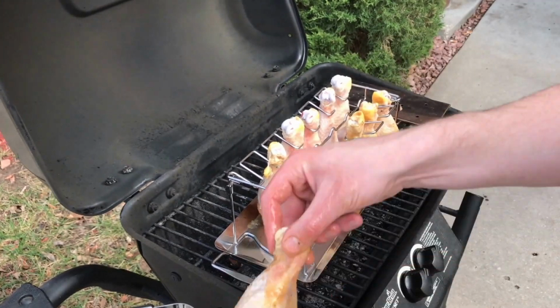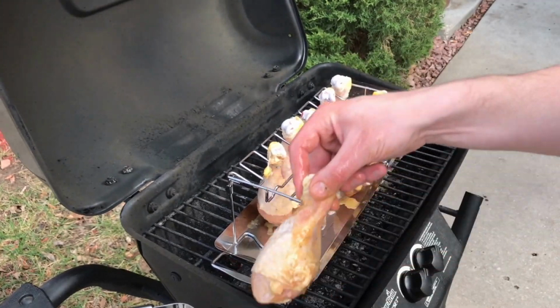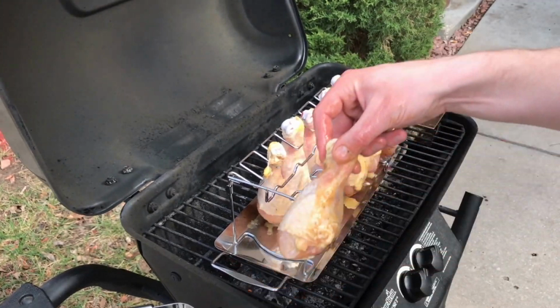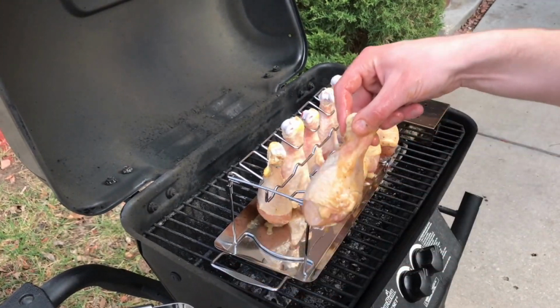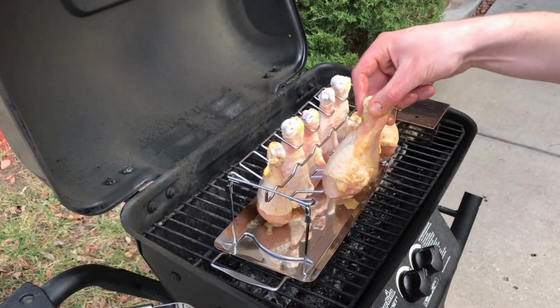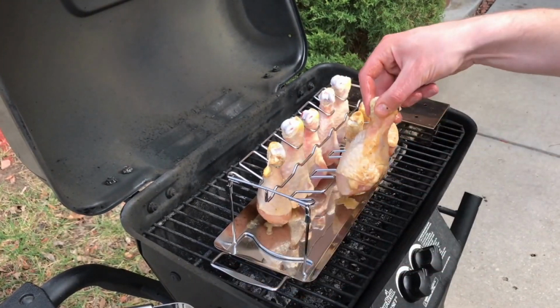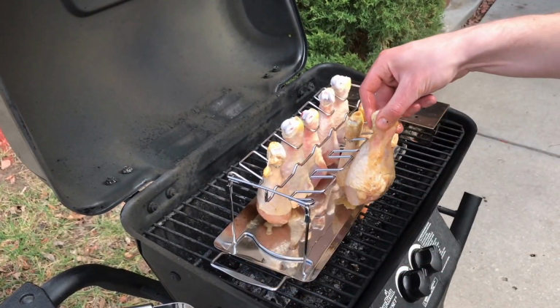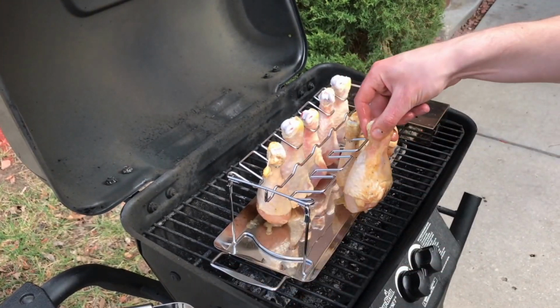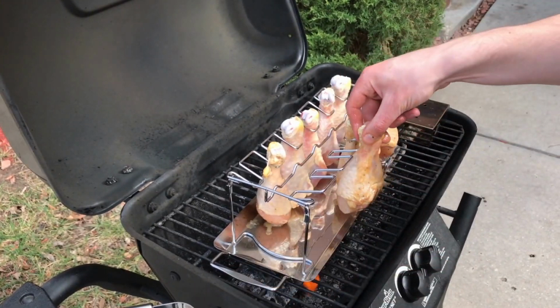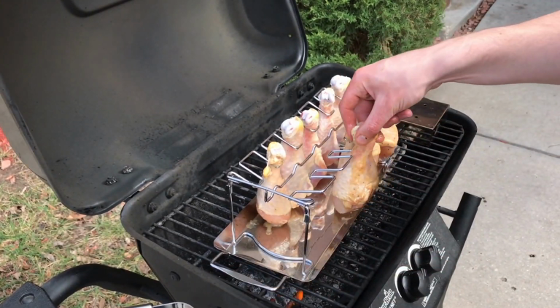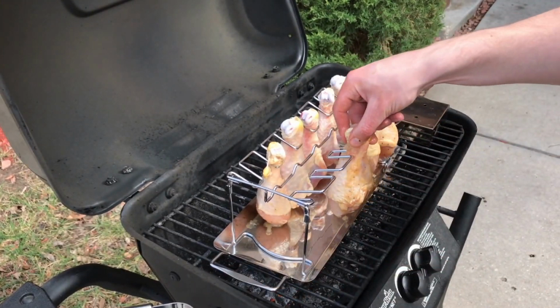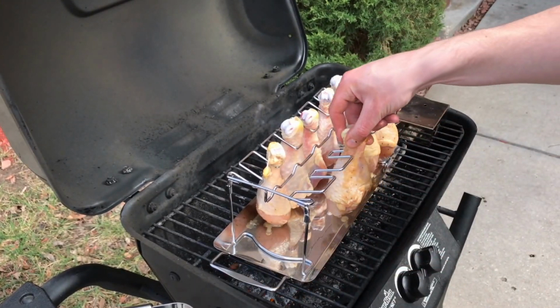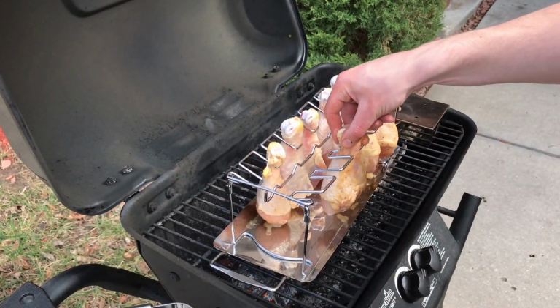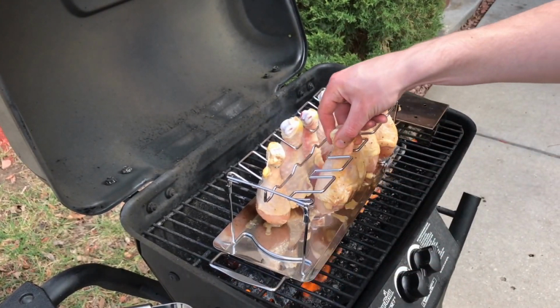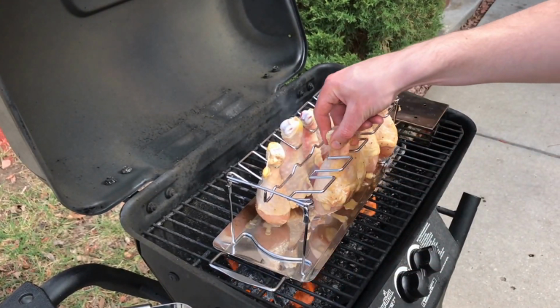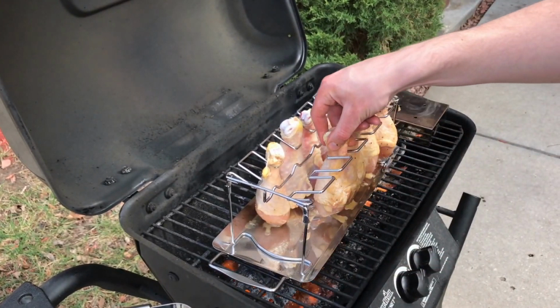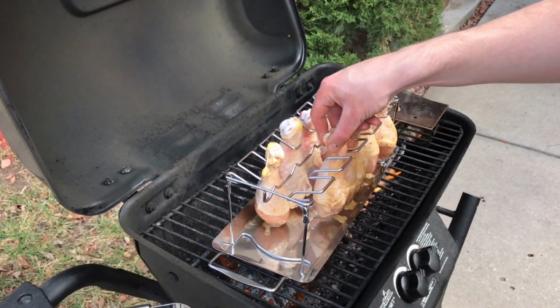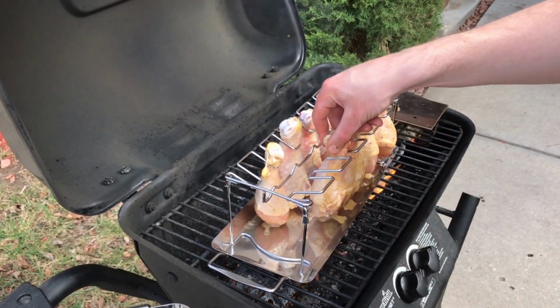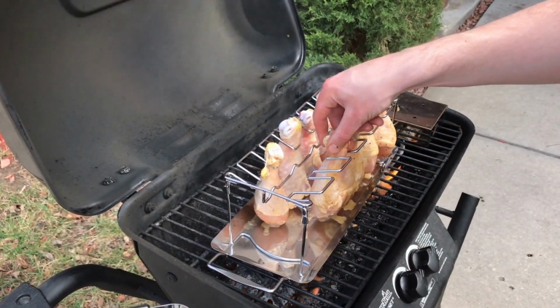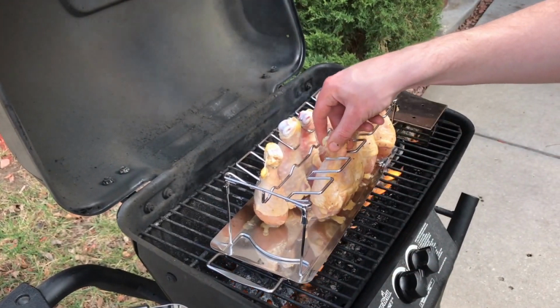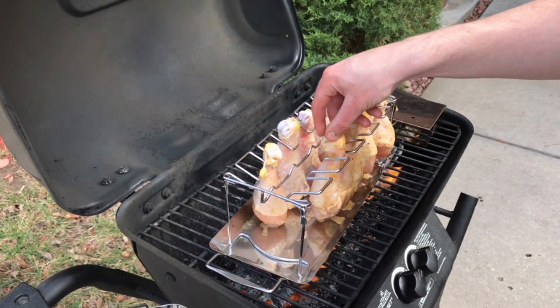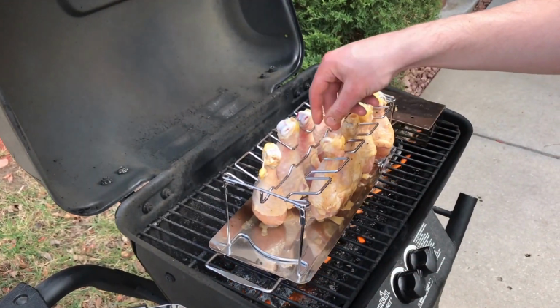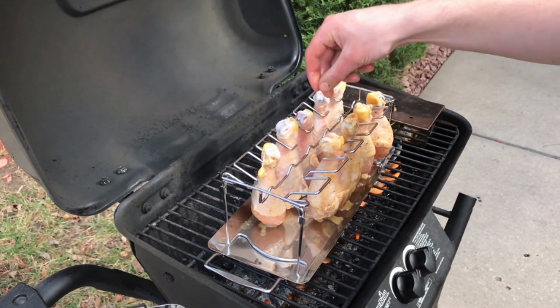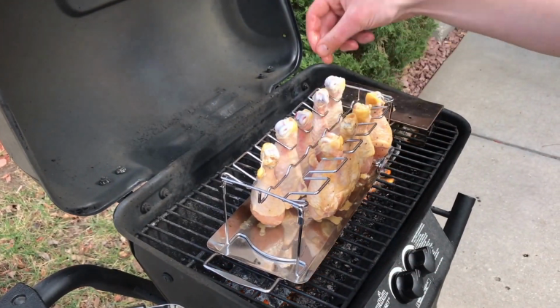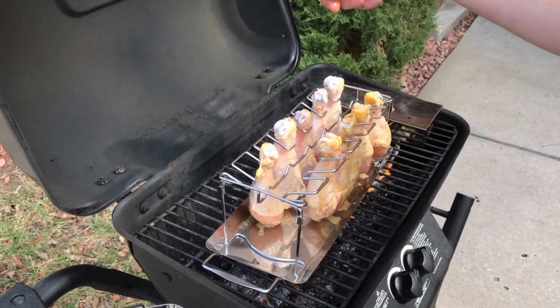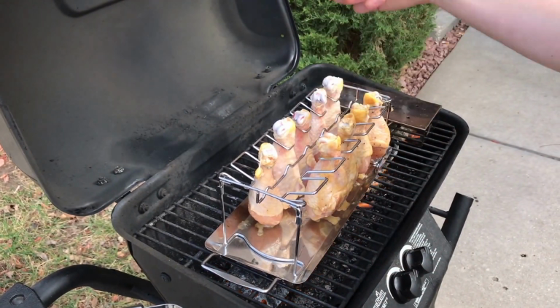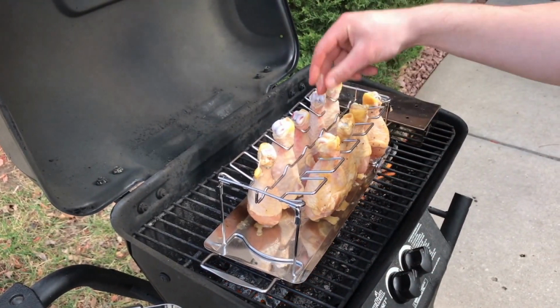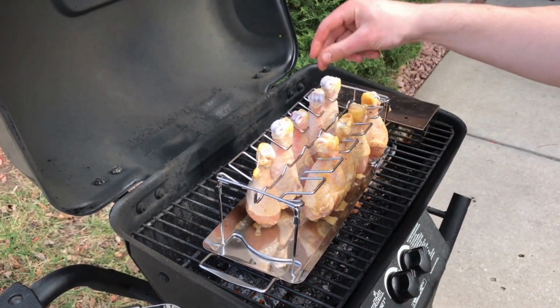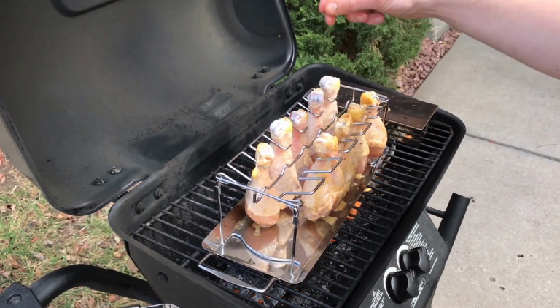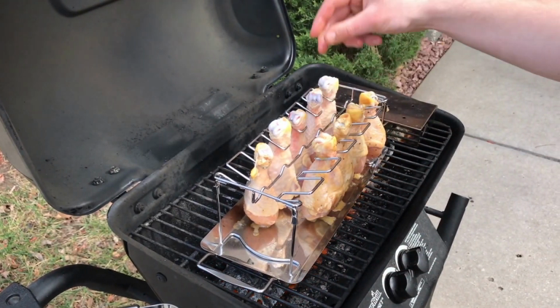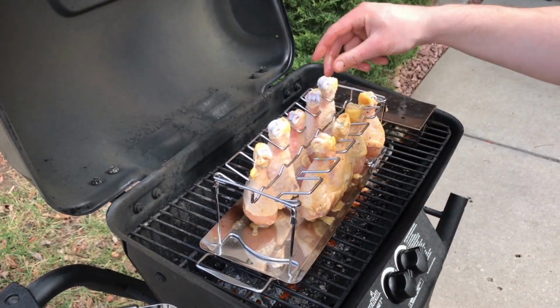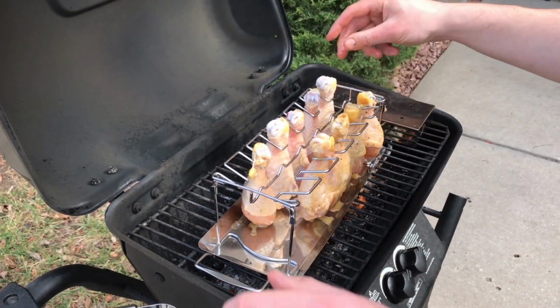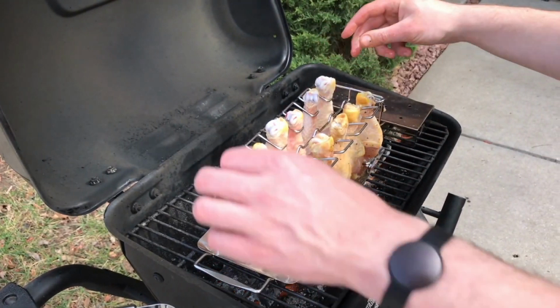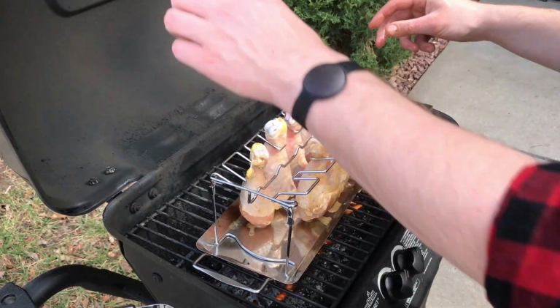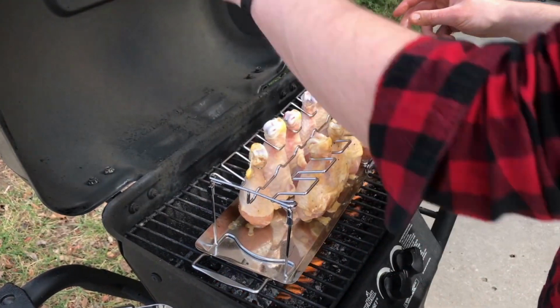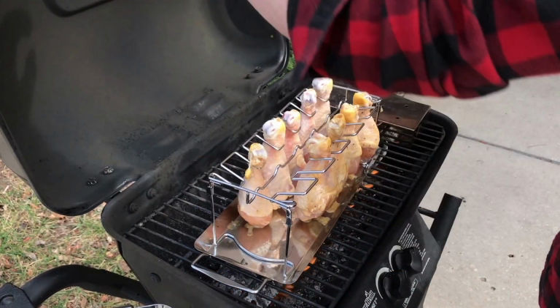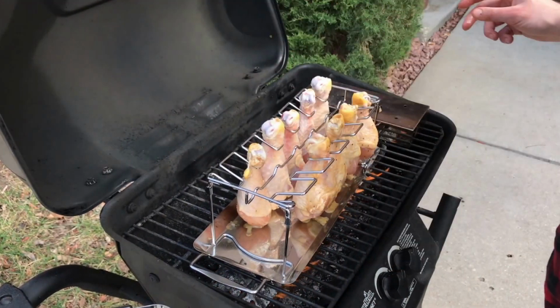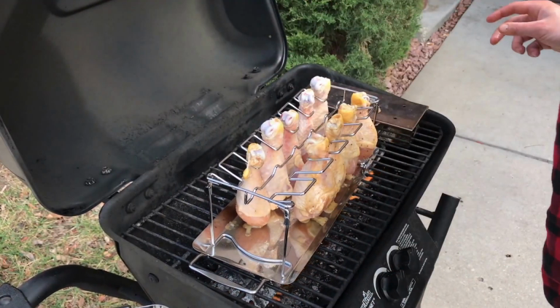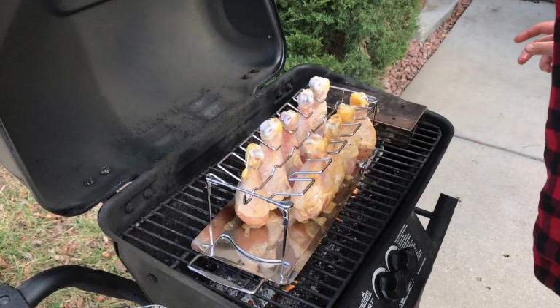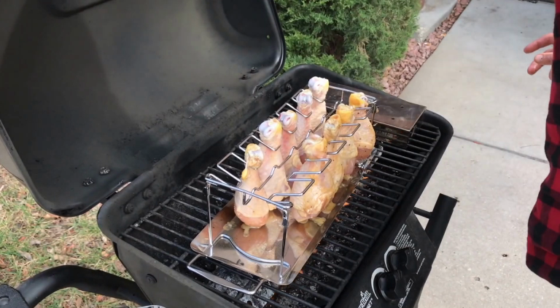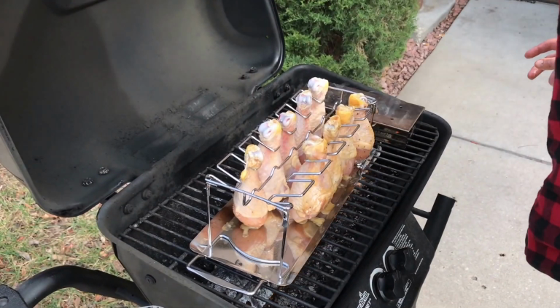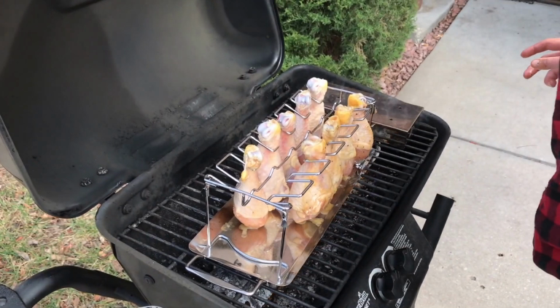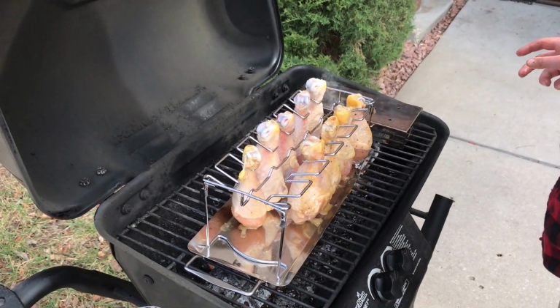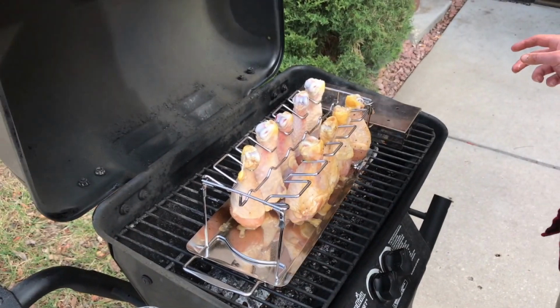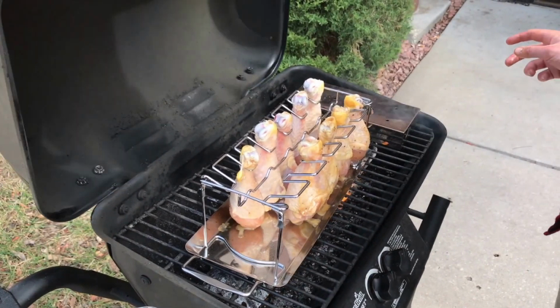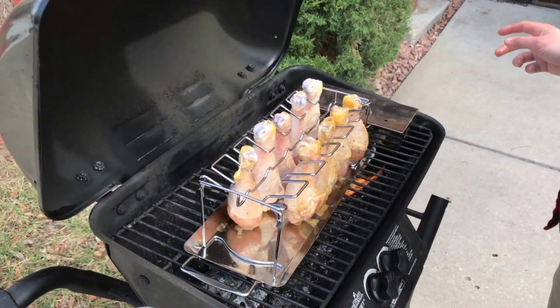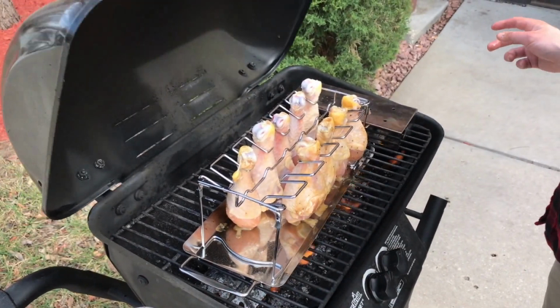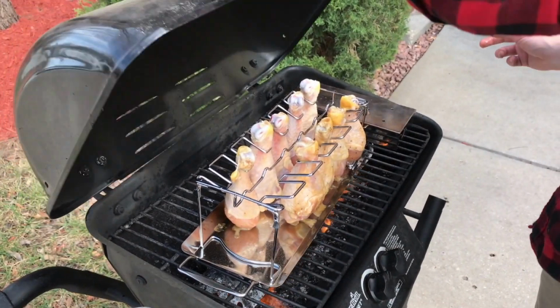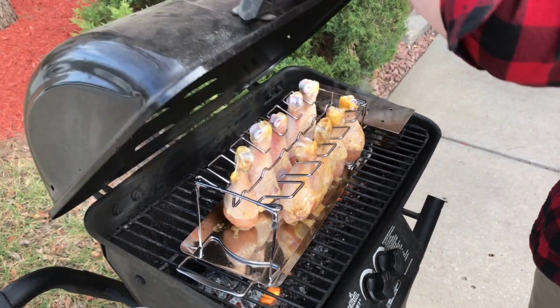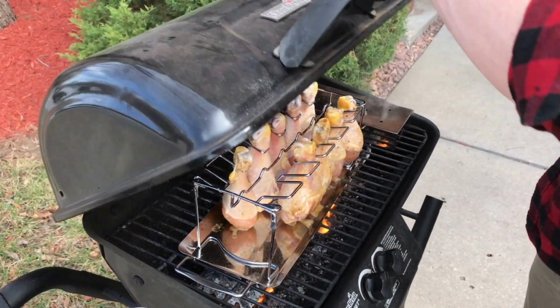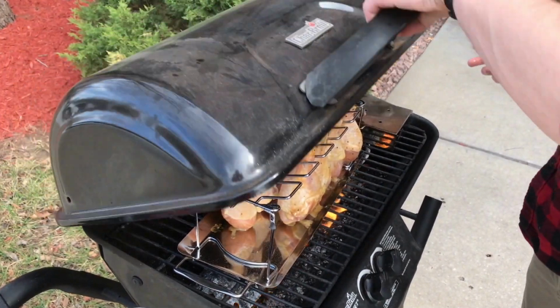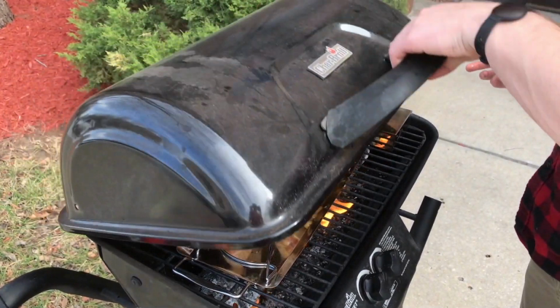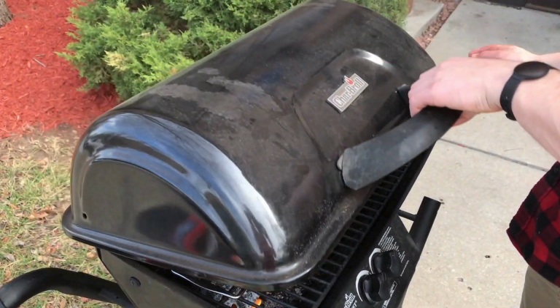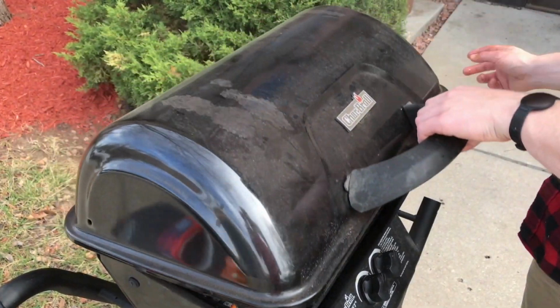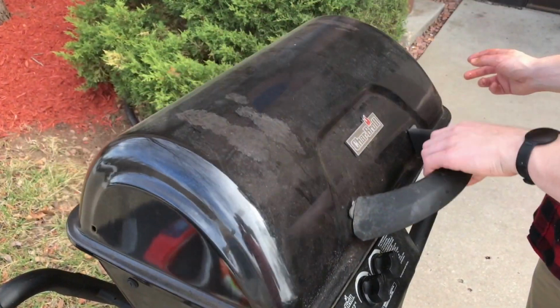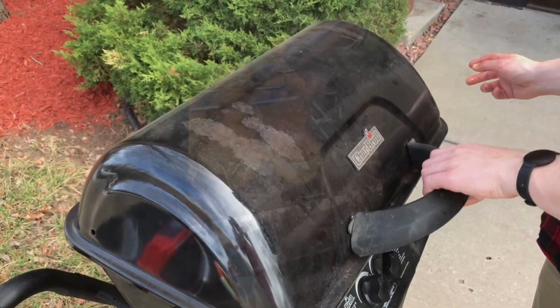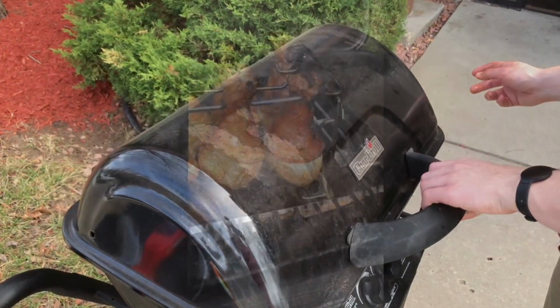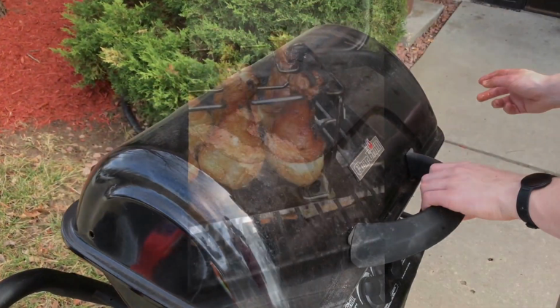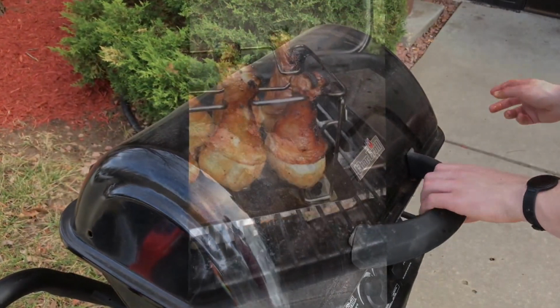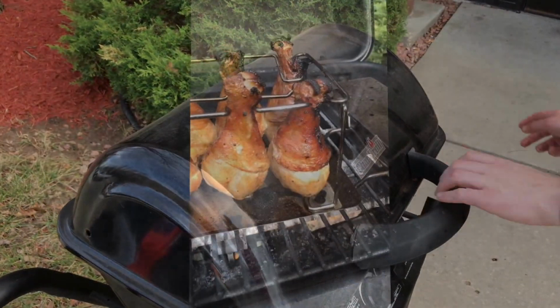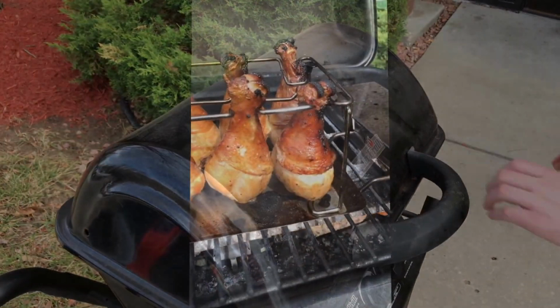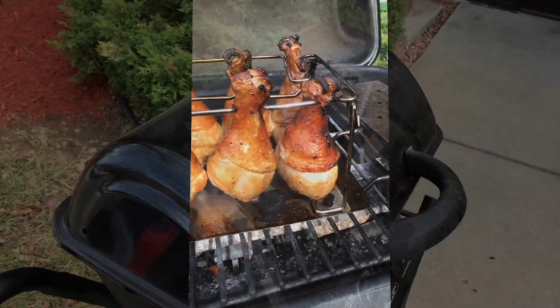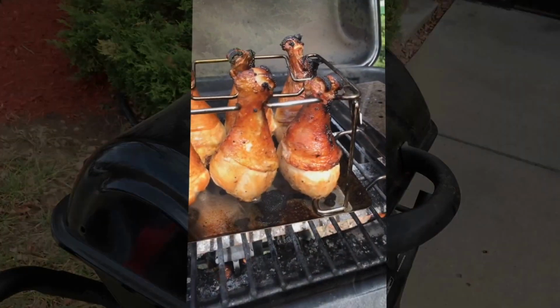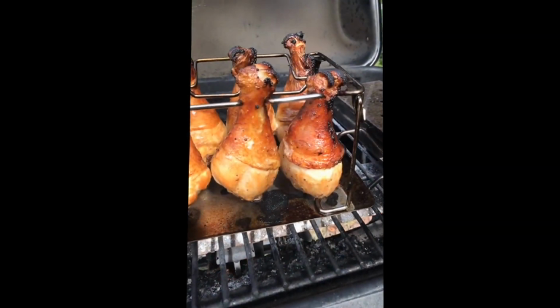Once you have all your meat on the grill, go ahead and close the lid. You want to keep the lid closed for as long as possible while using the smoker box.